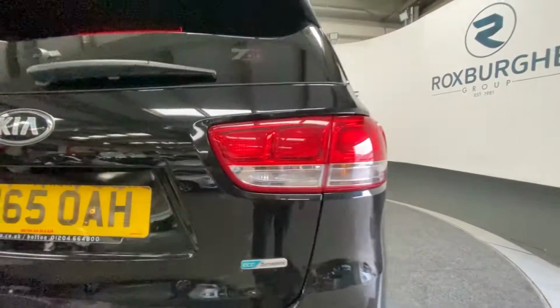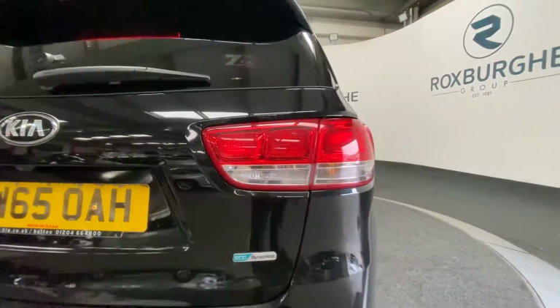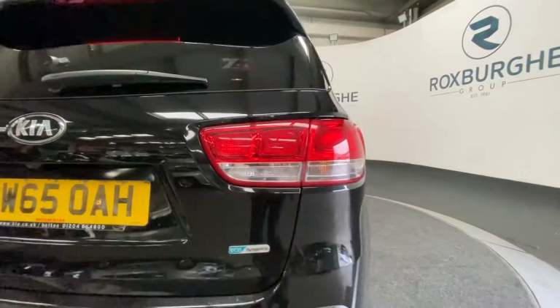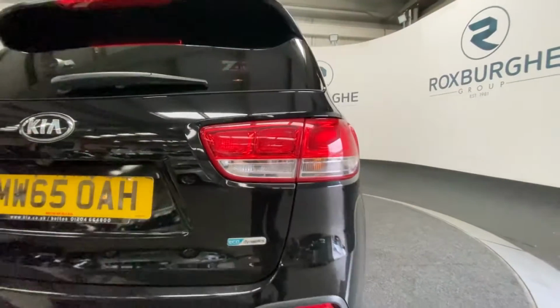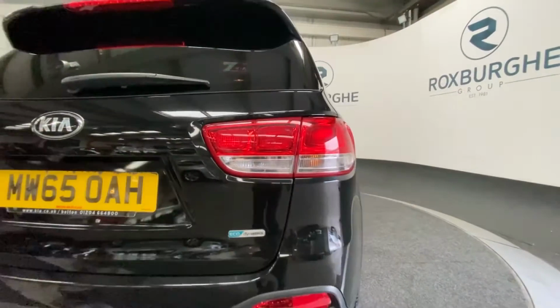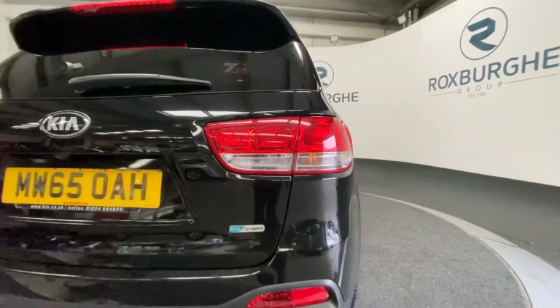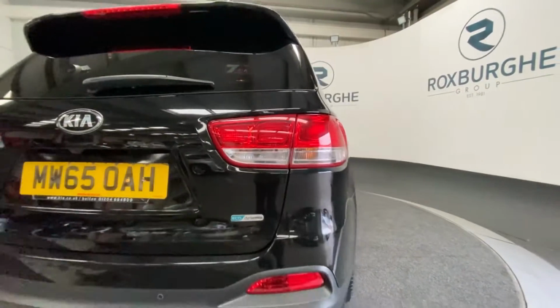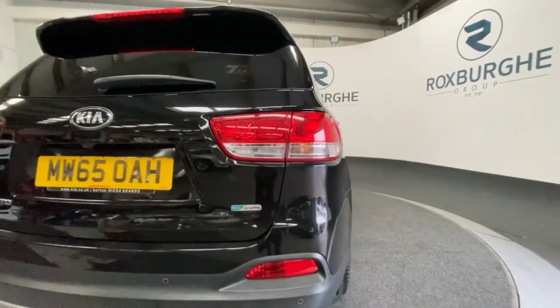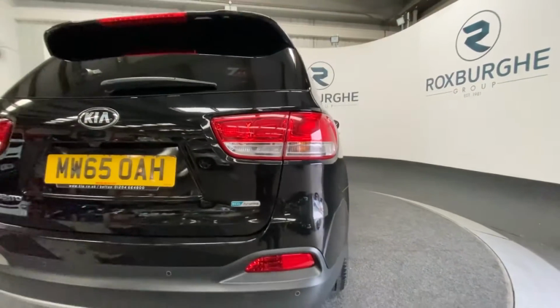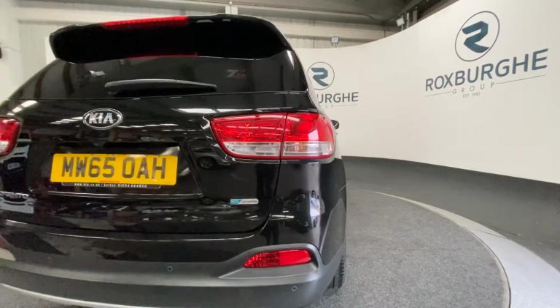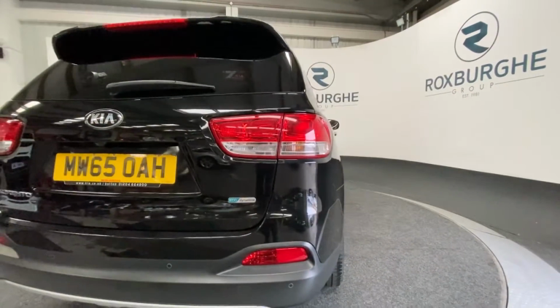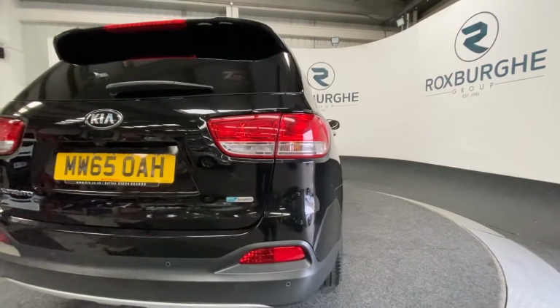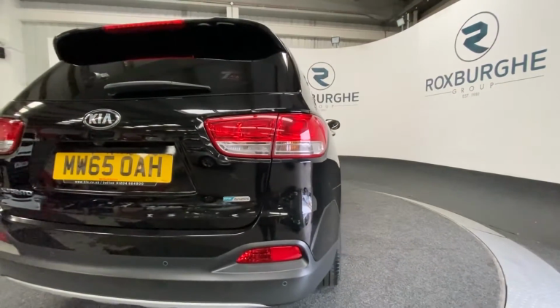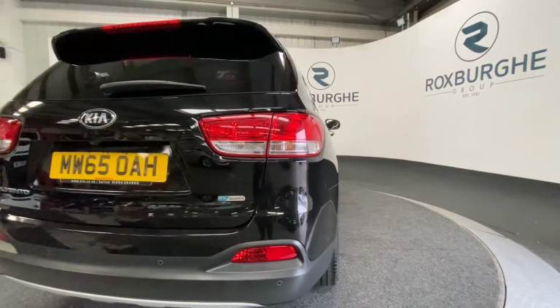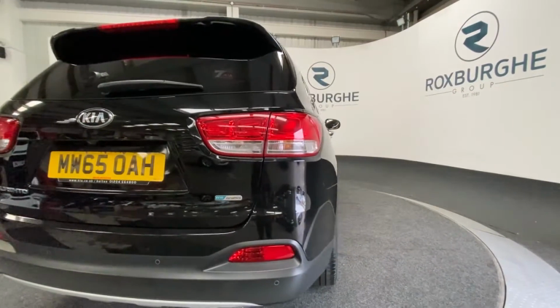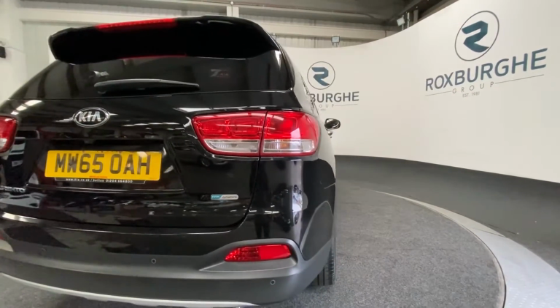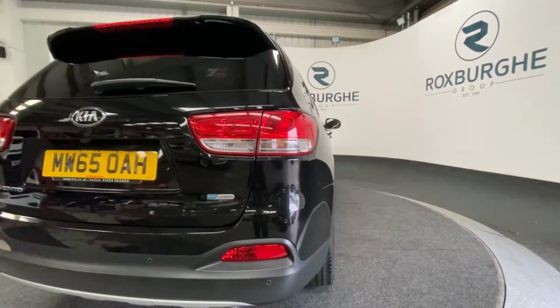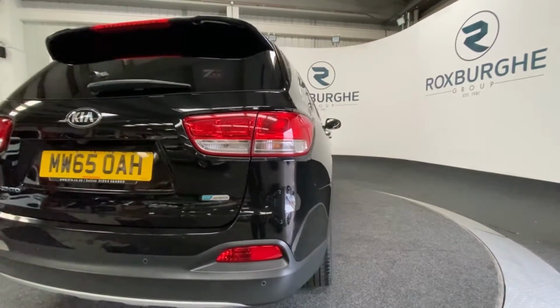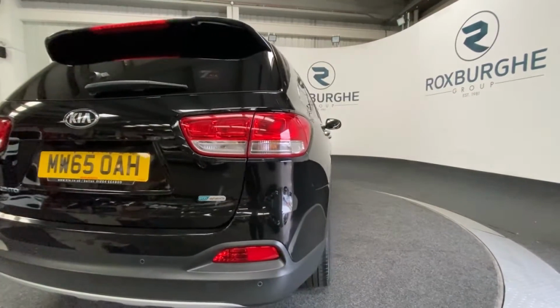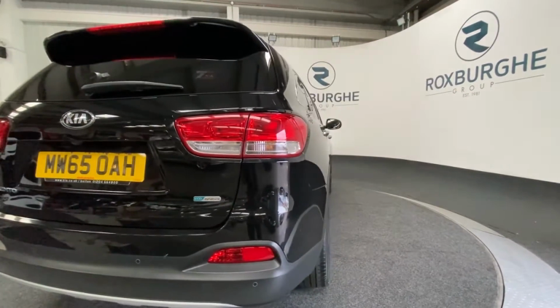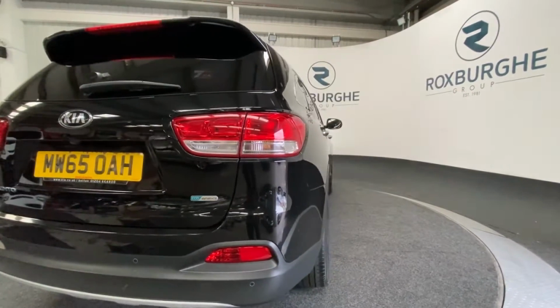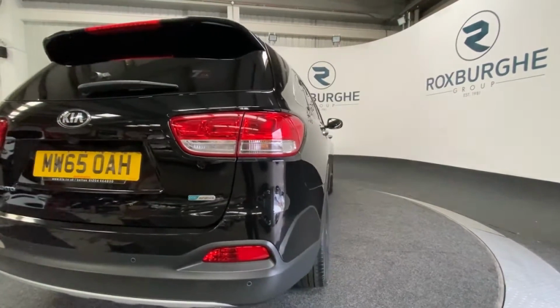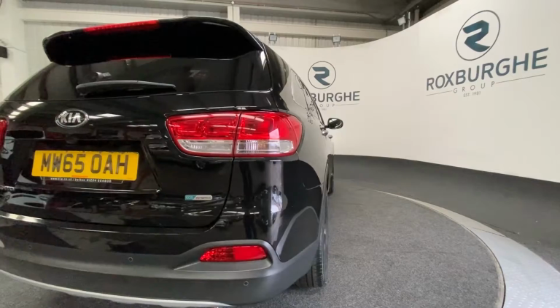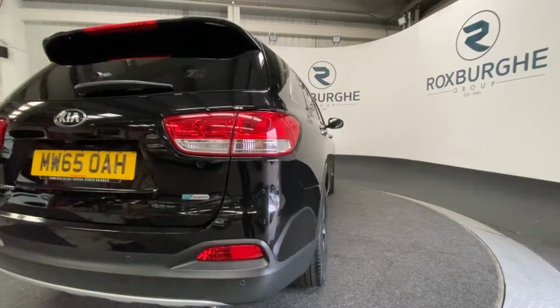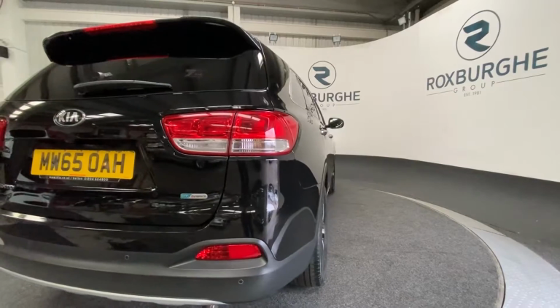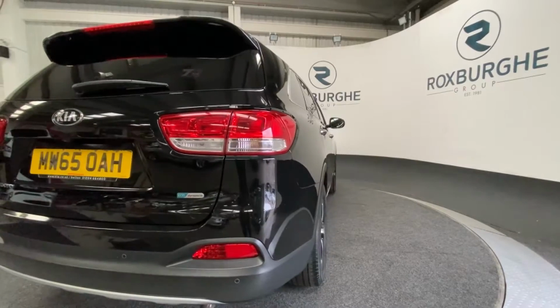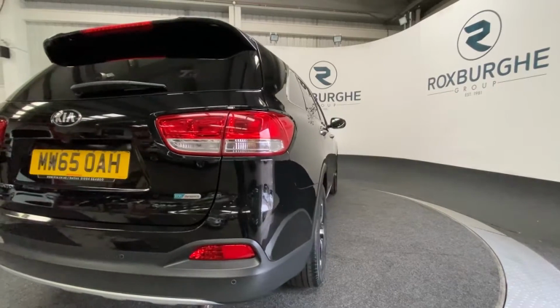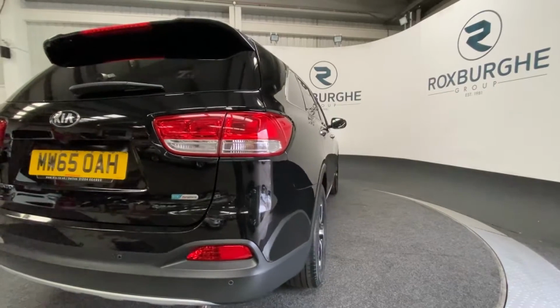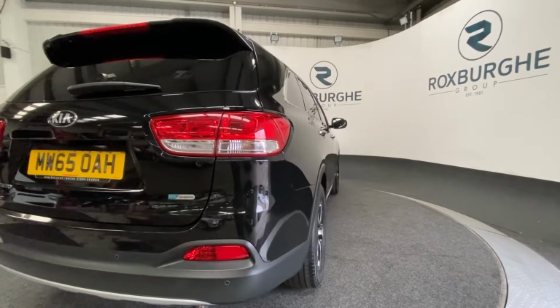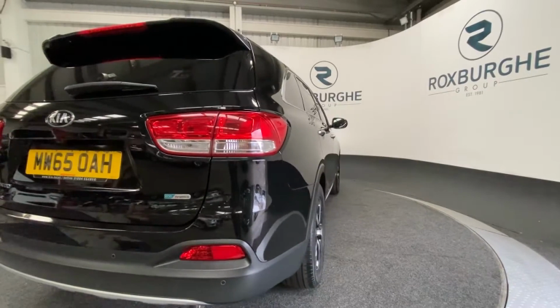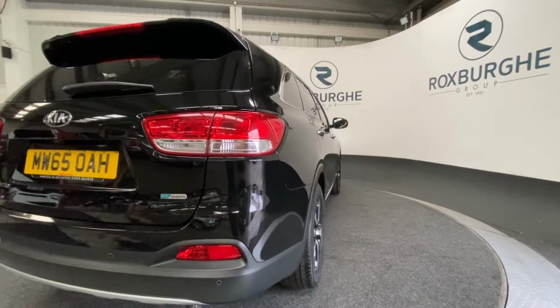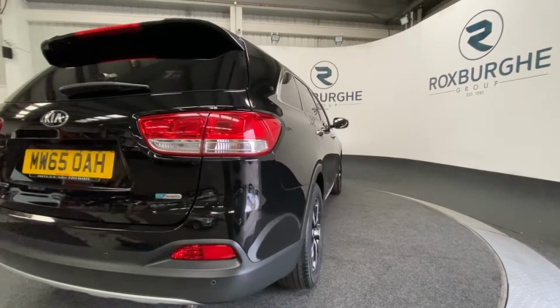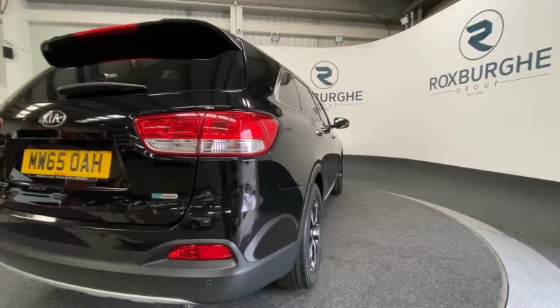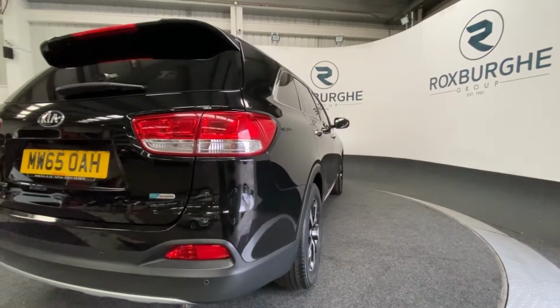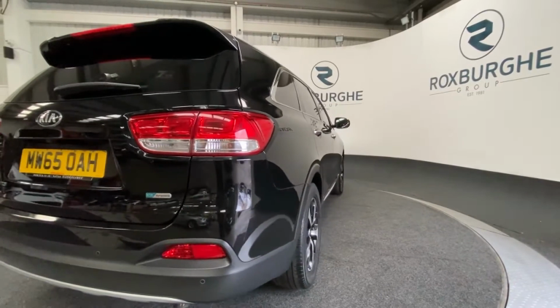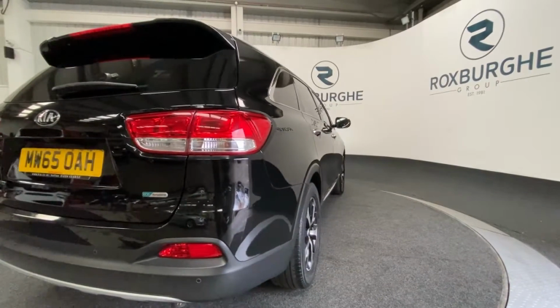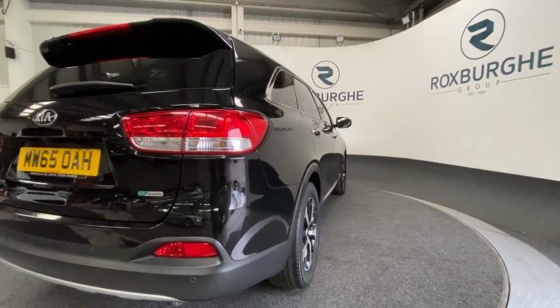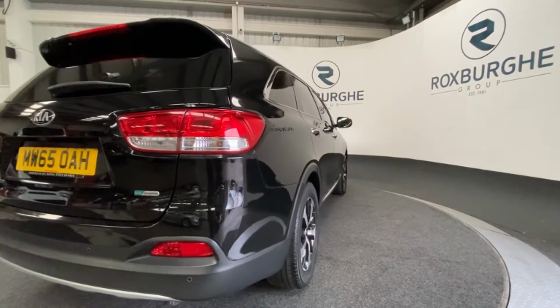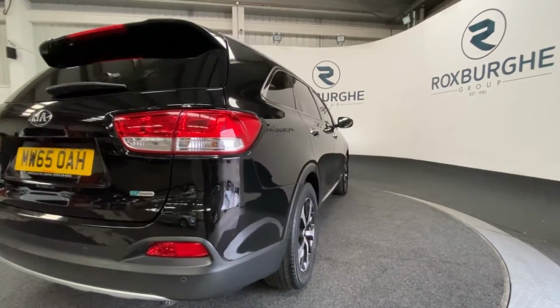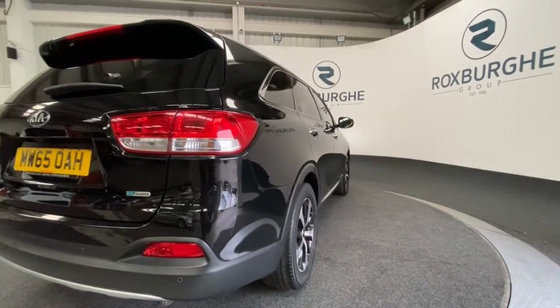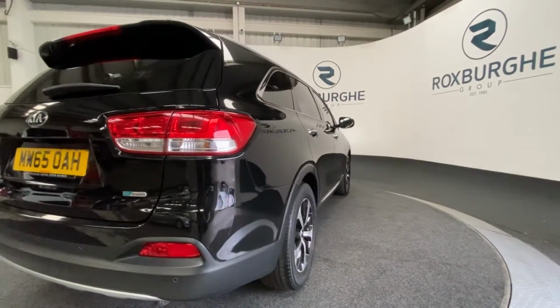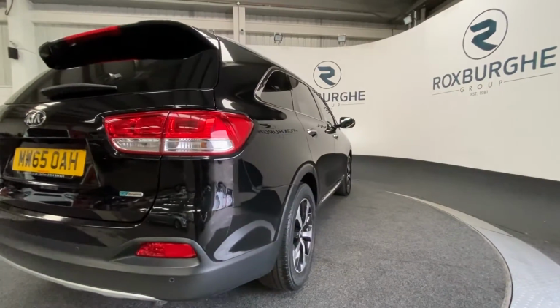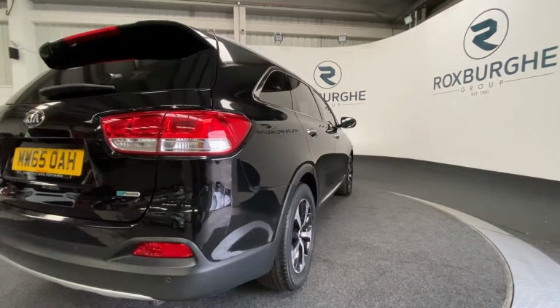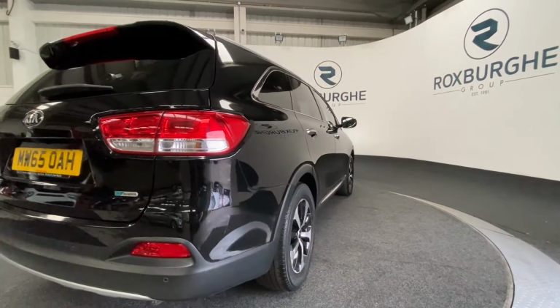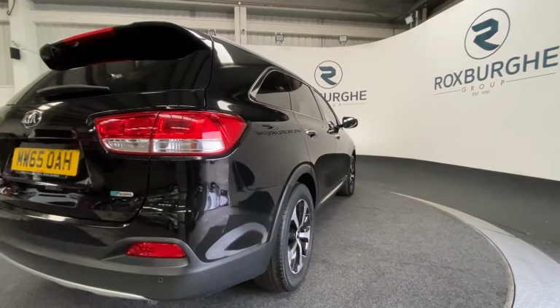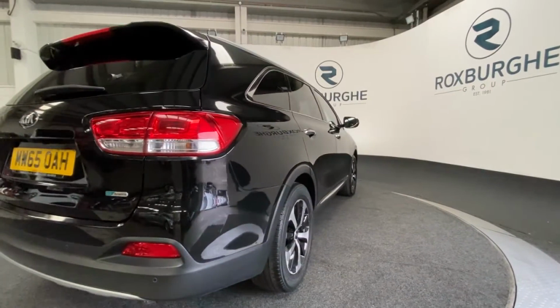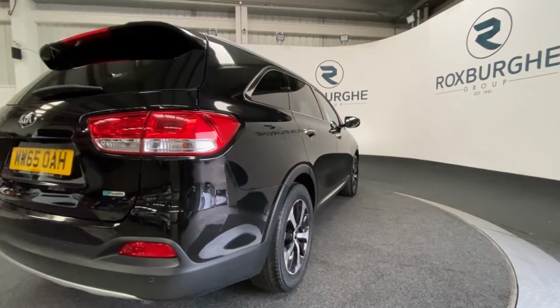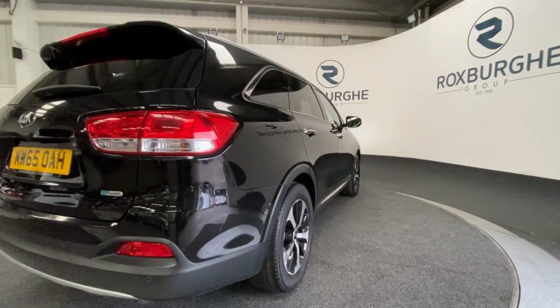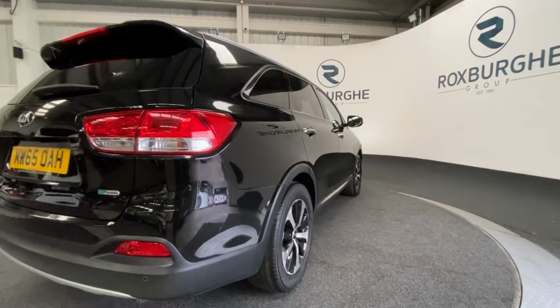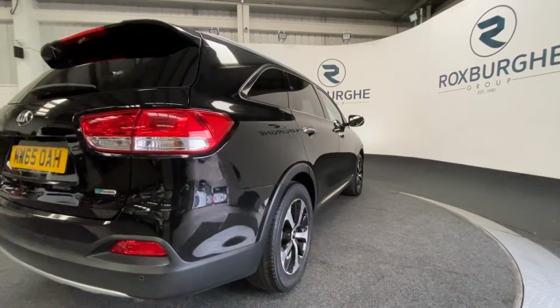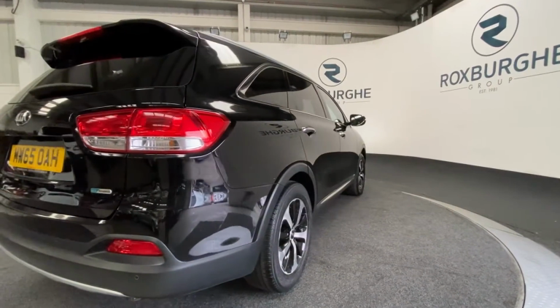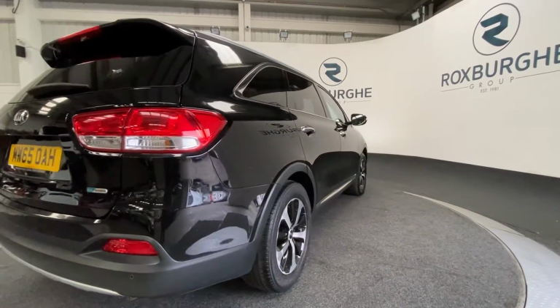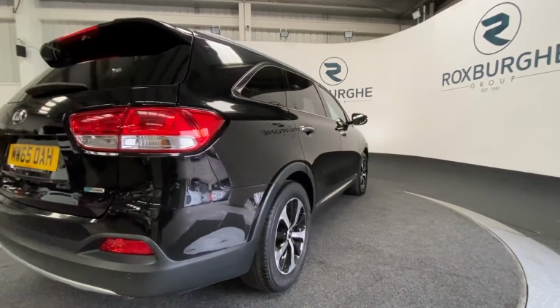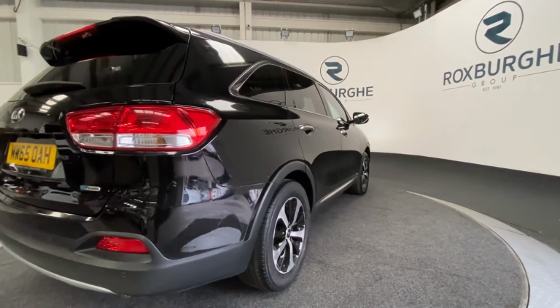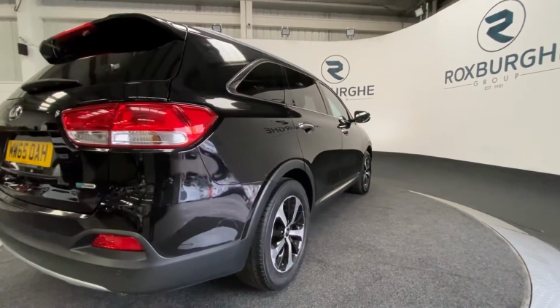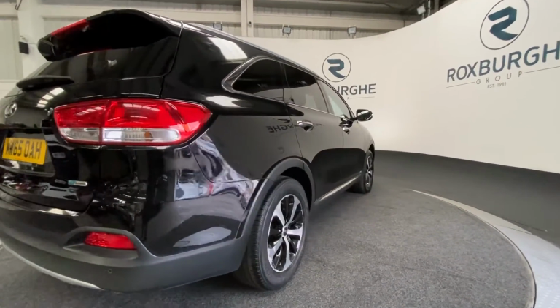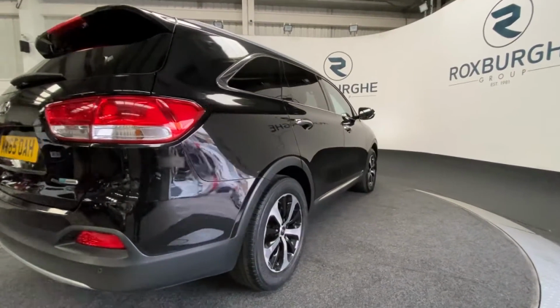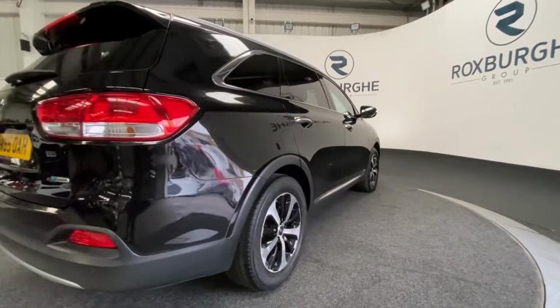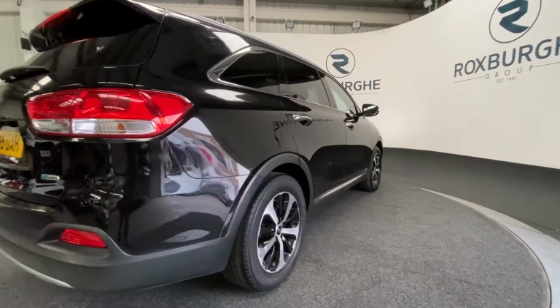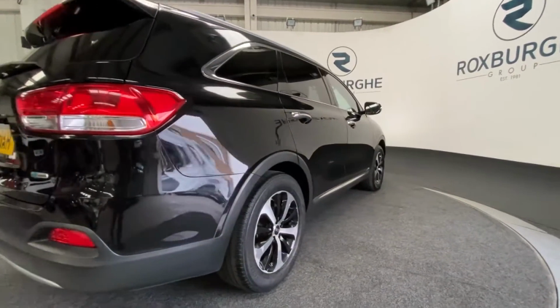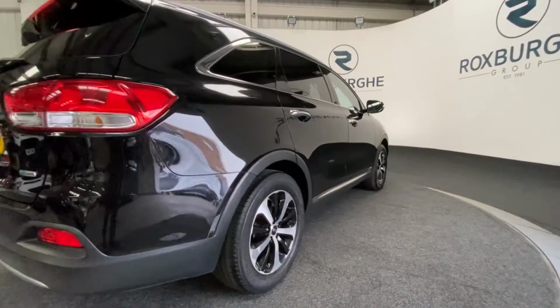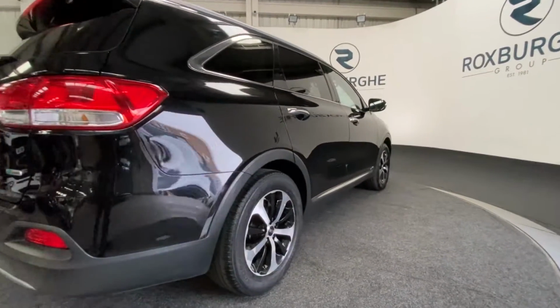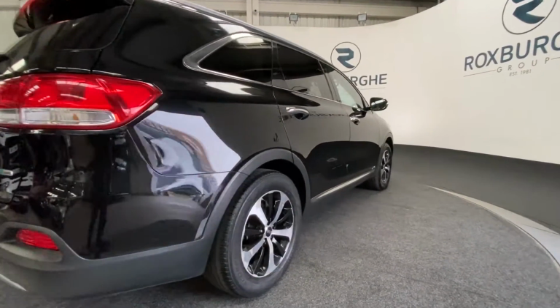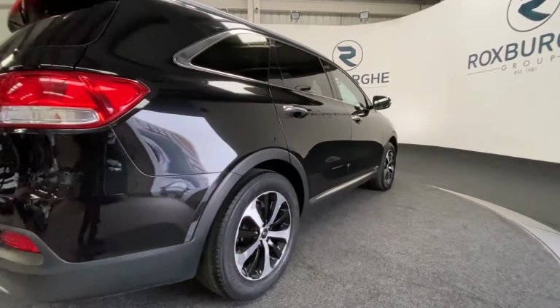Continuing around to the other side of the vehicle, we get another look at those 18 inch alloys and the exterior bodywork.